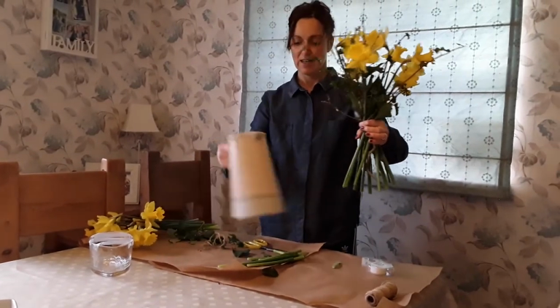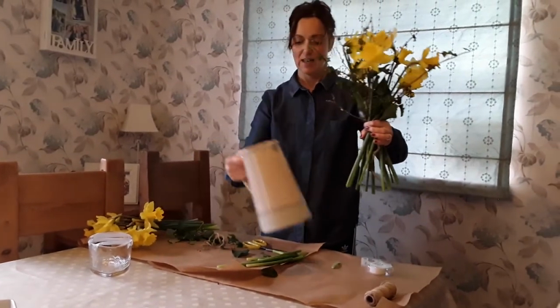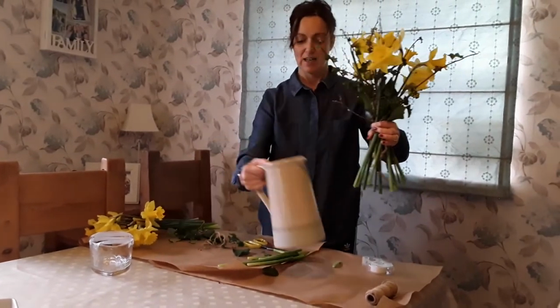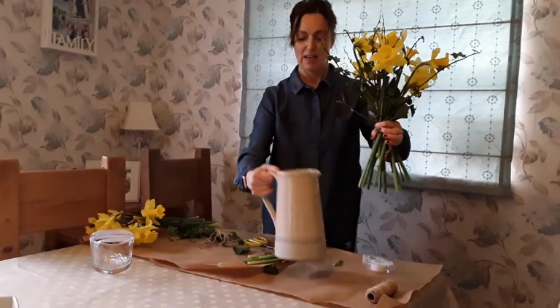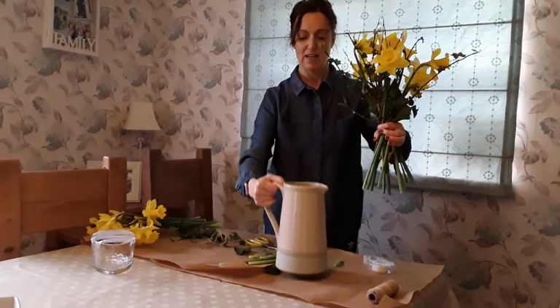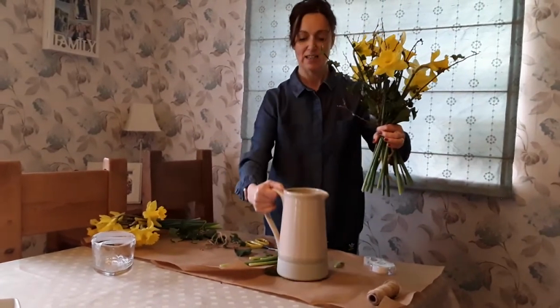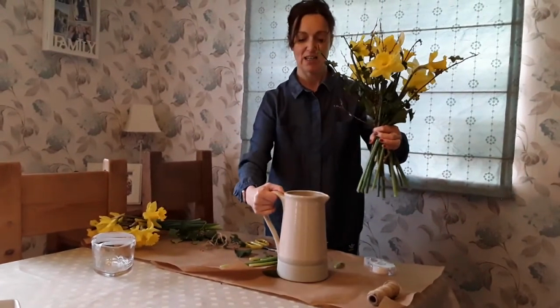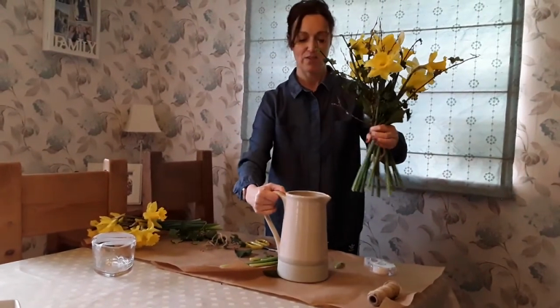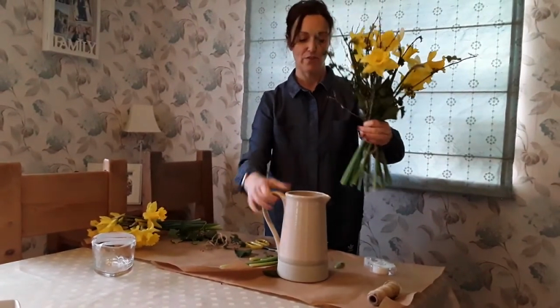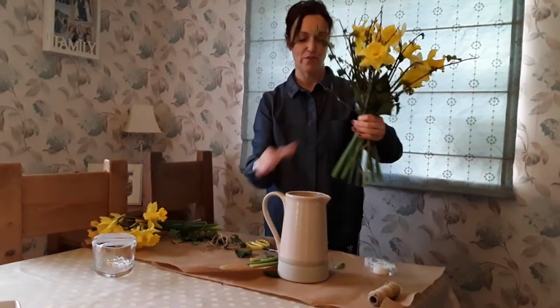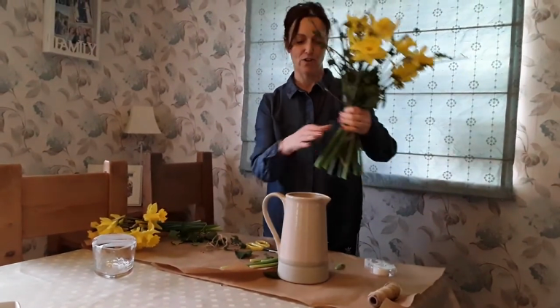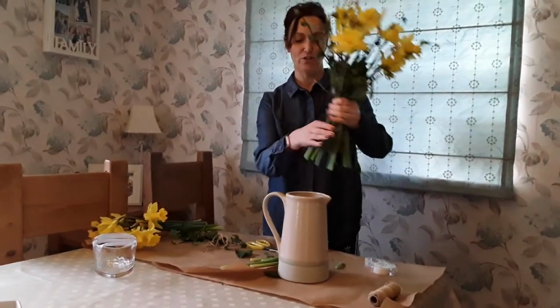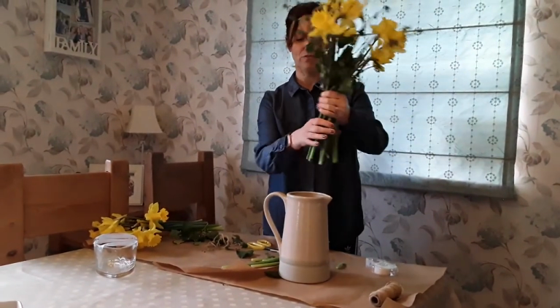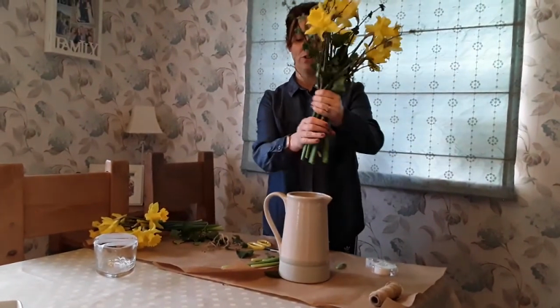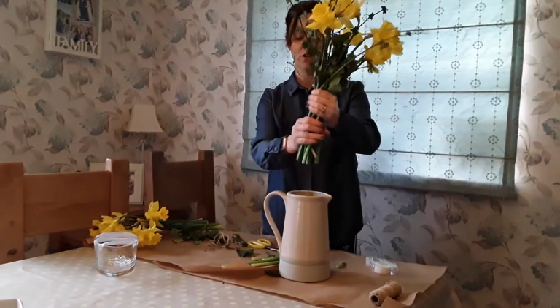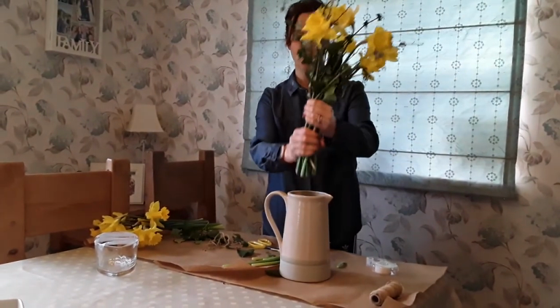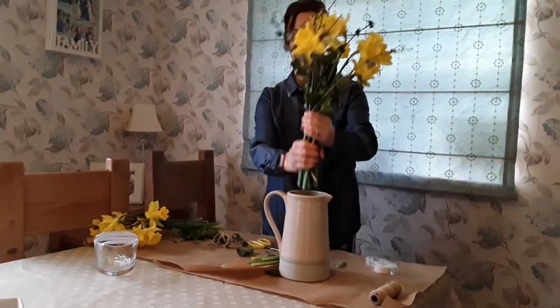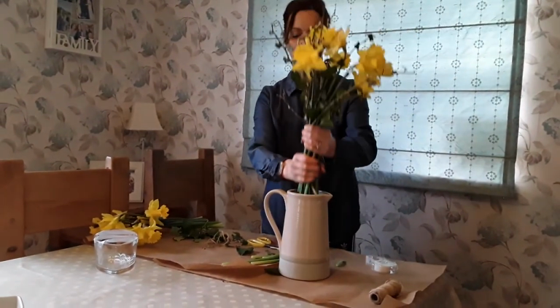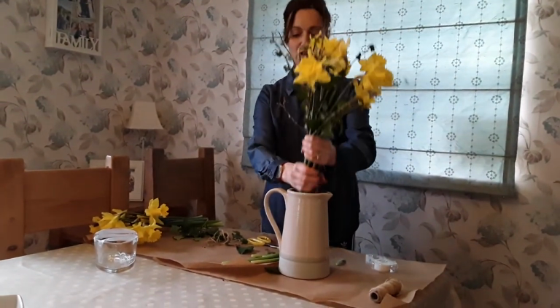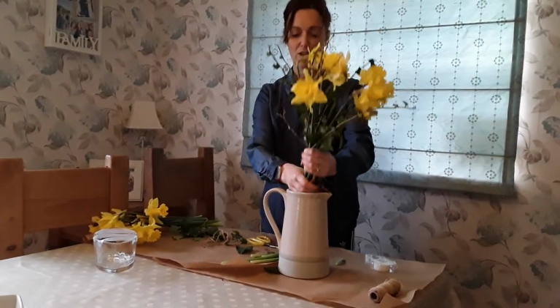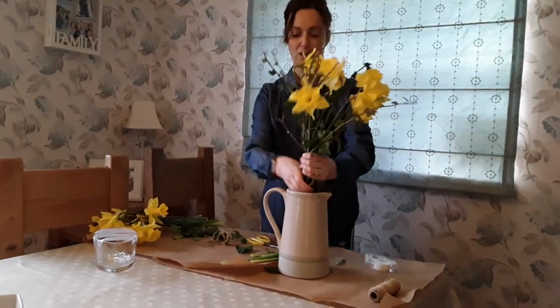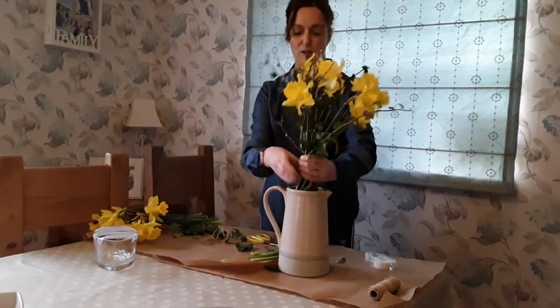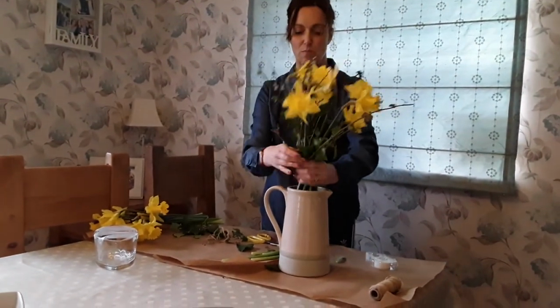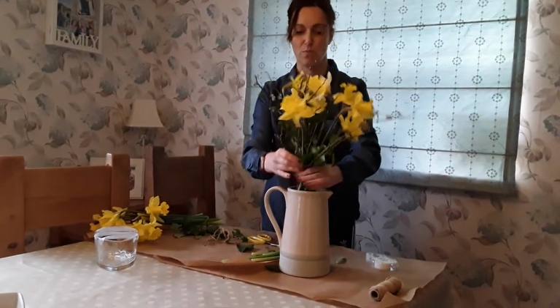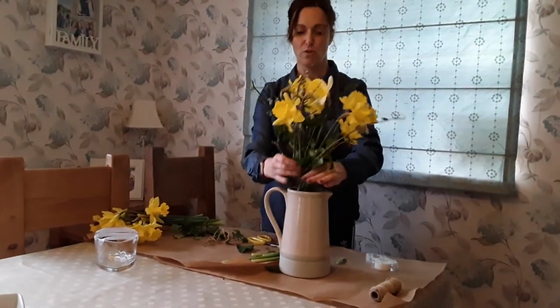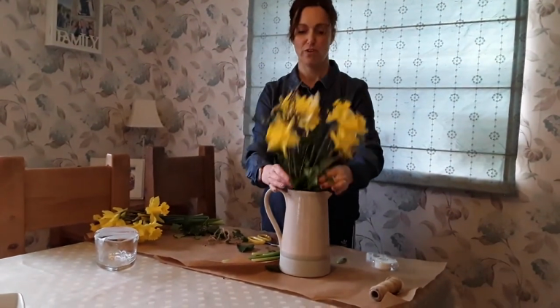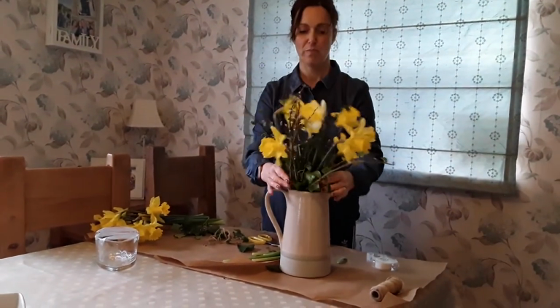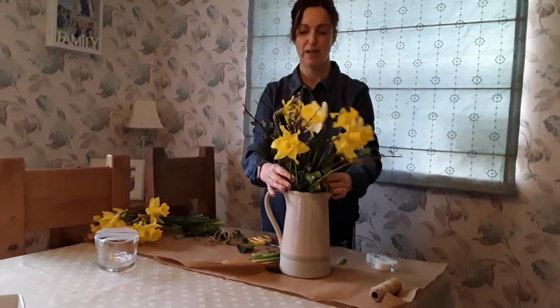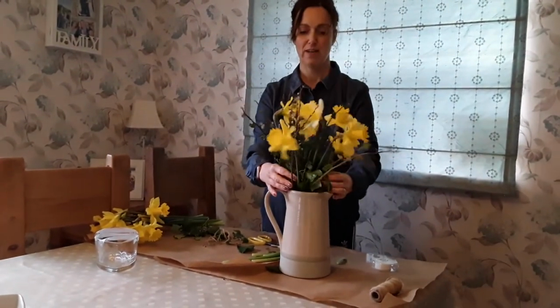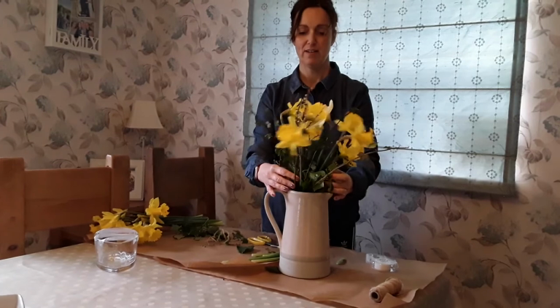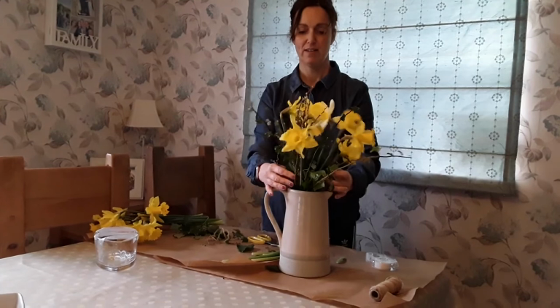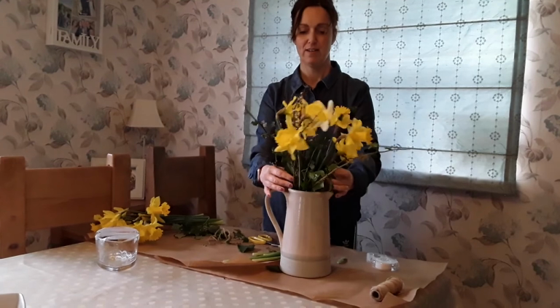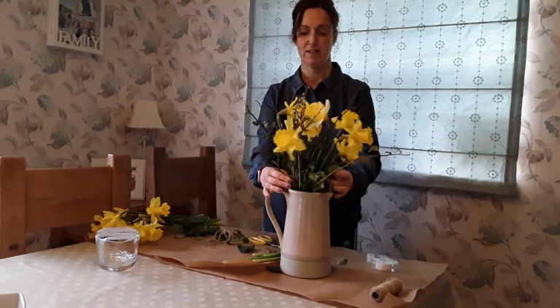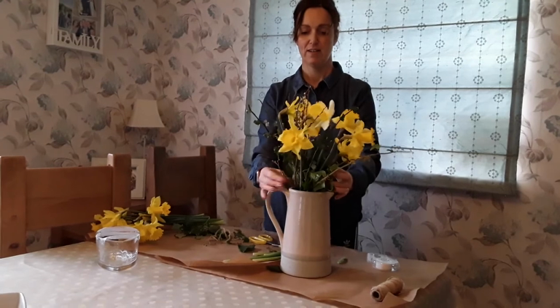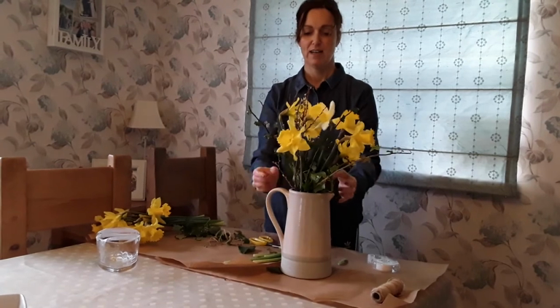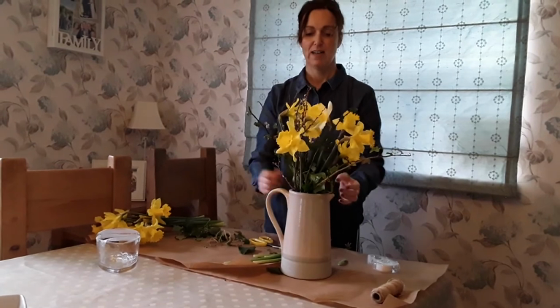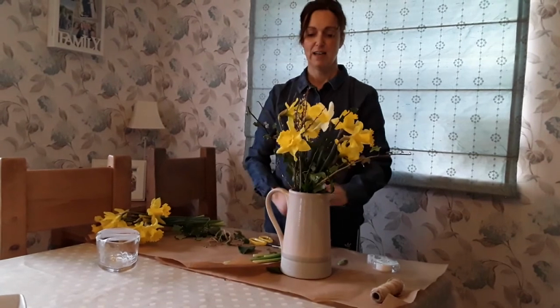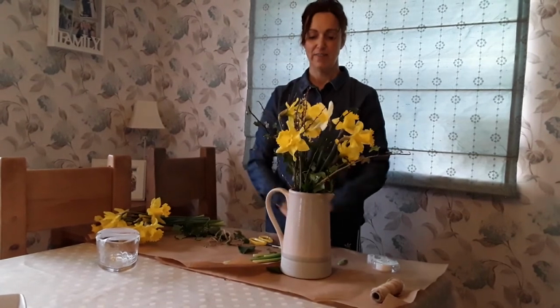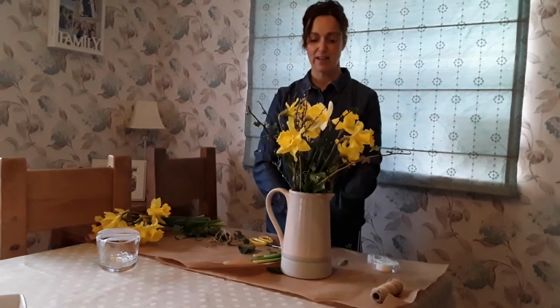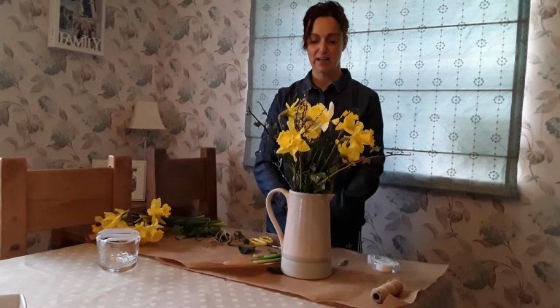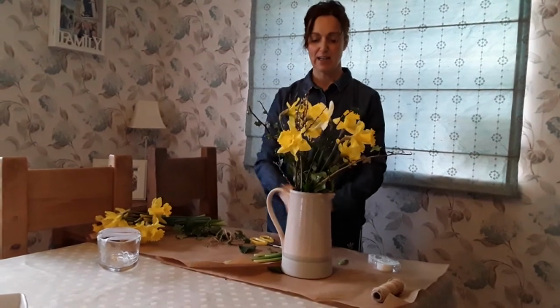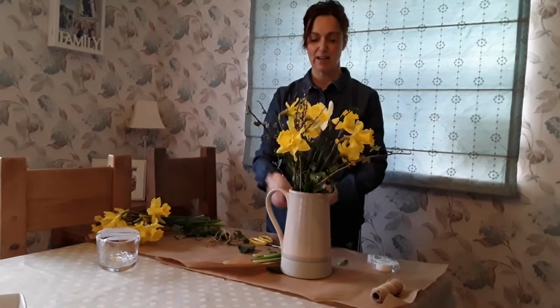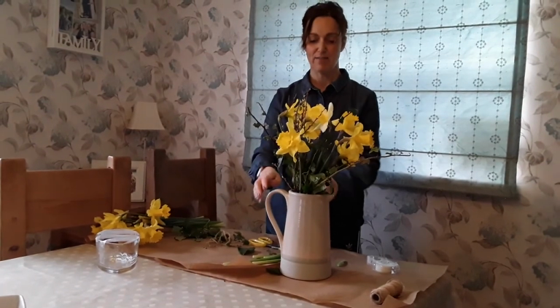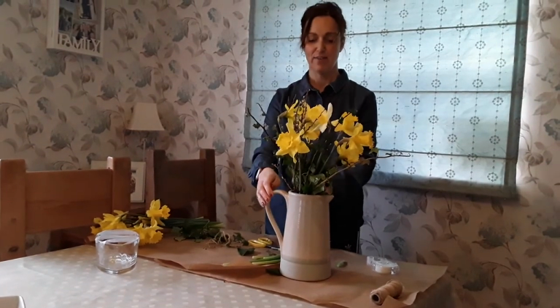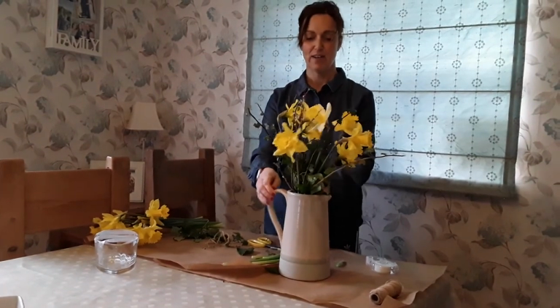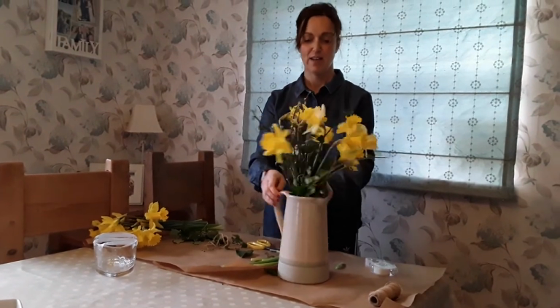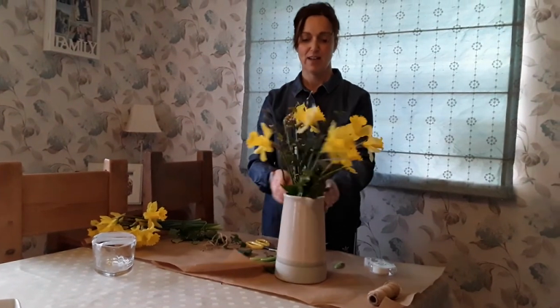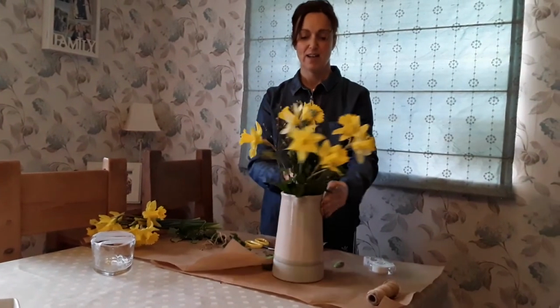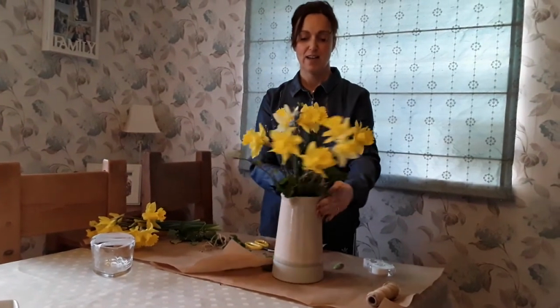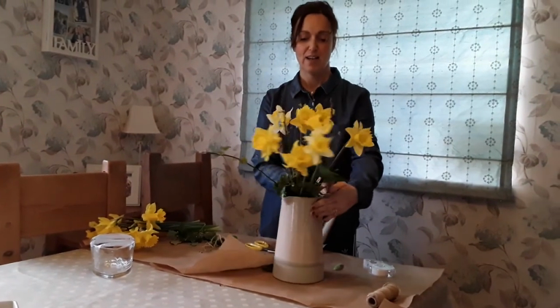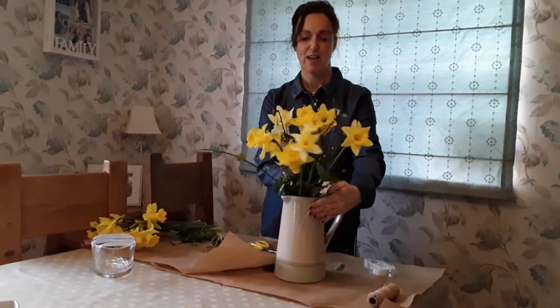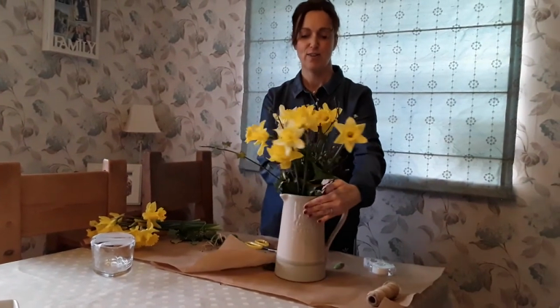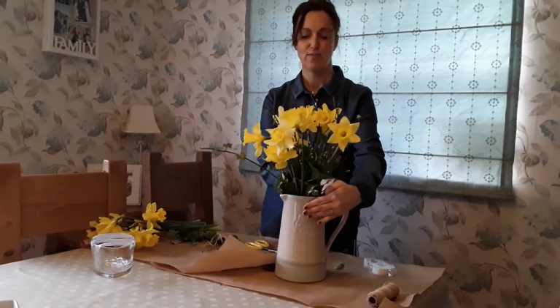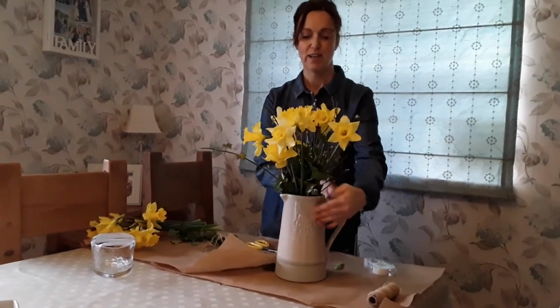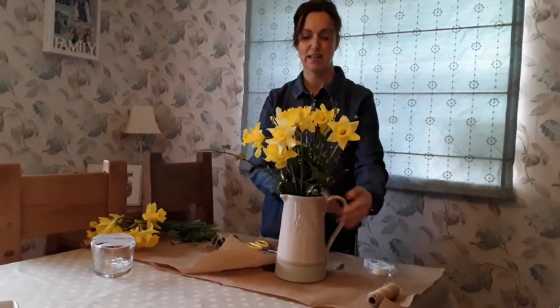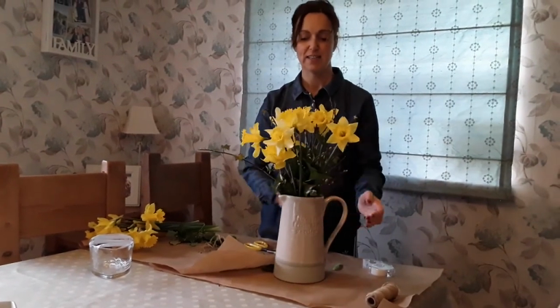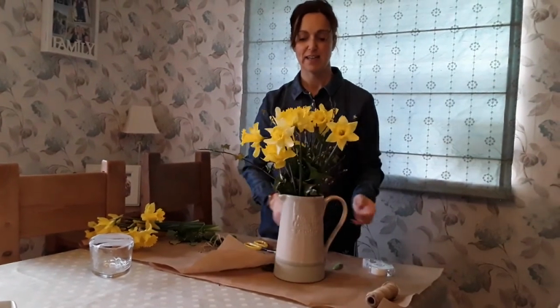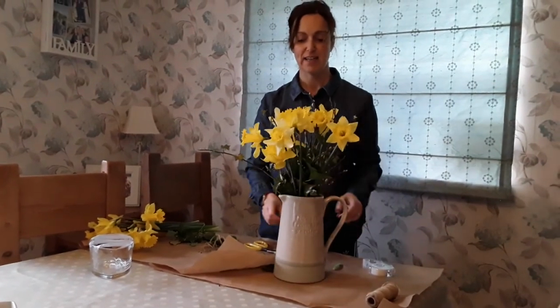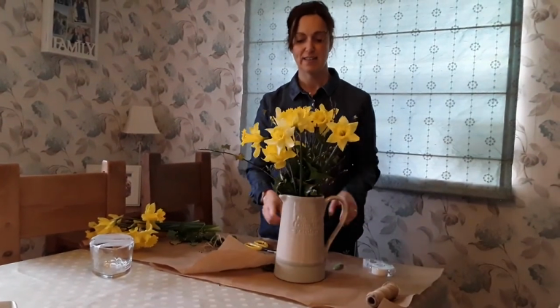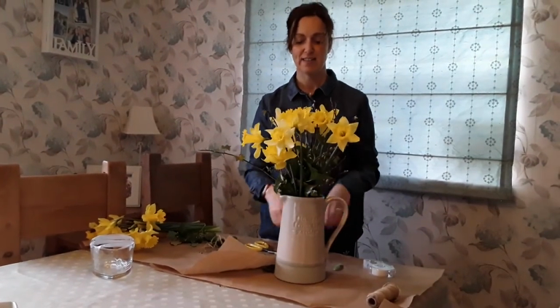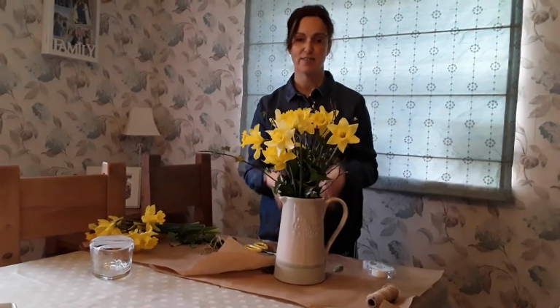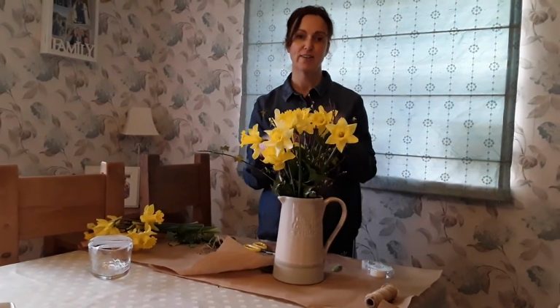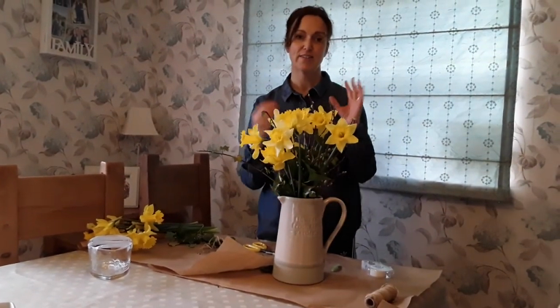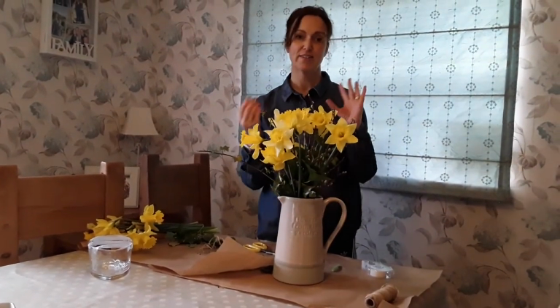Get yourself a vase or a jug, put them in with some water, and then you have a lovely hand tied bouquet.